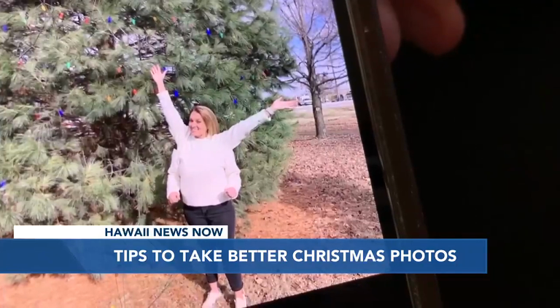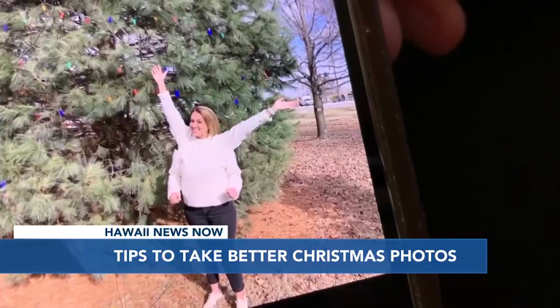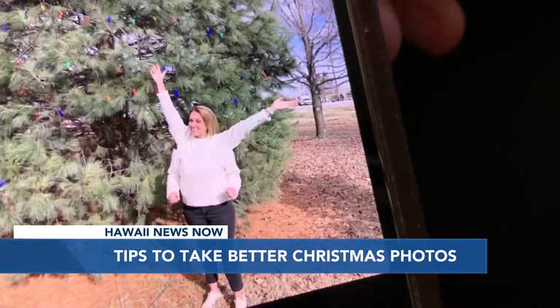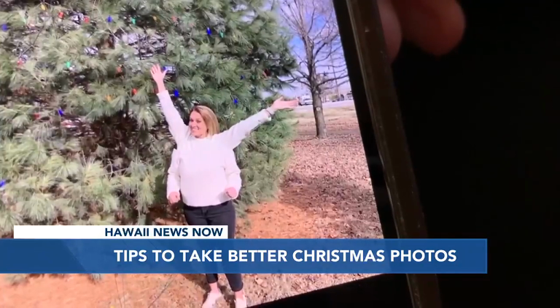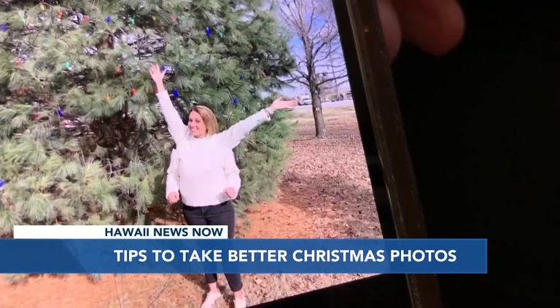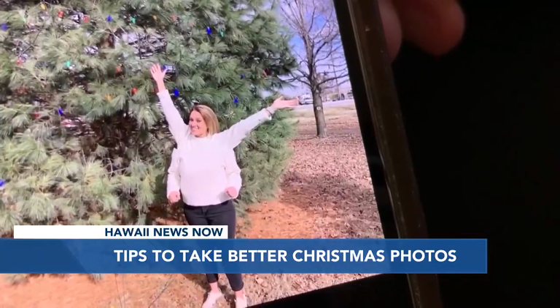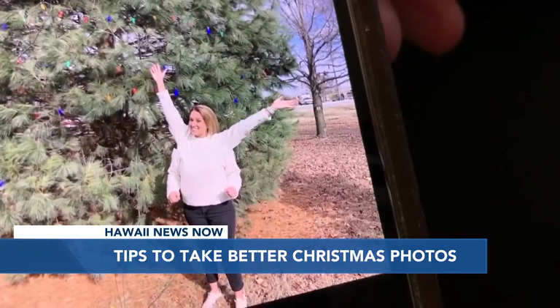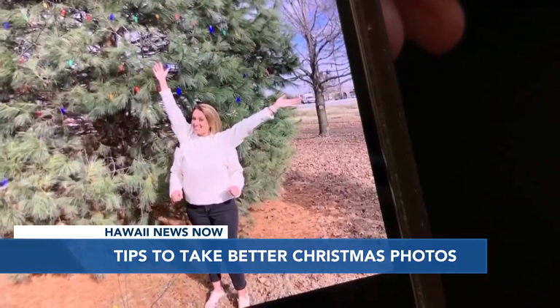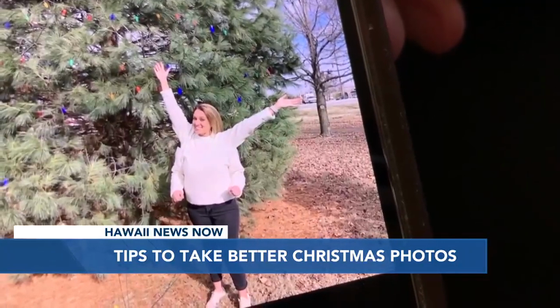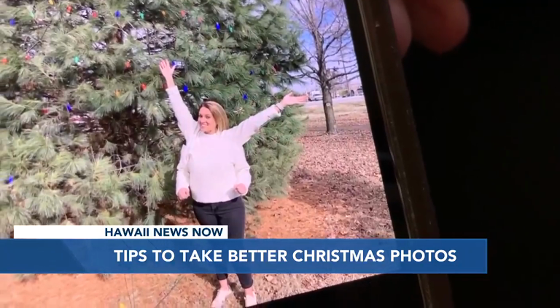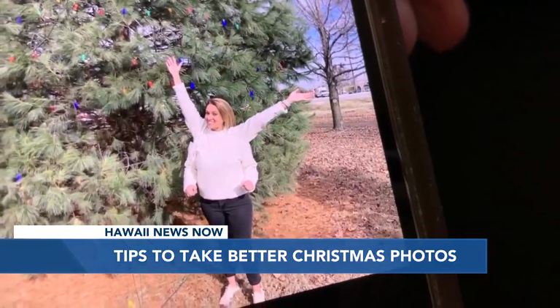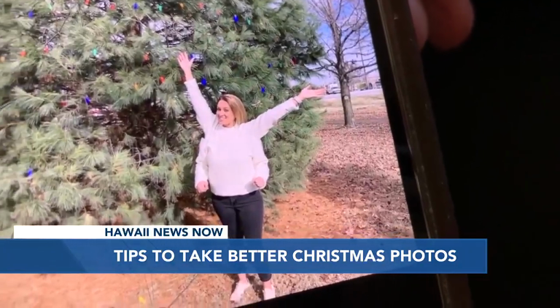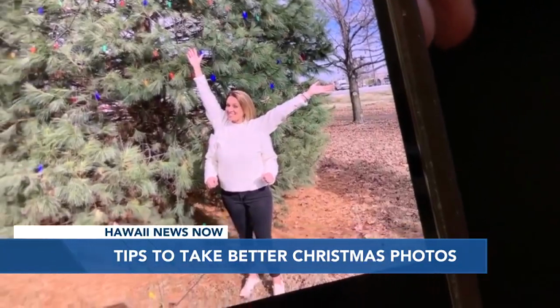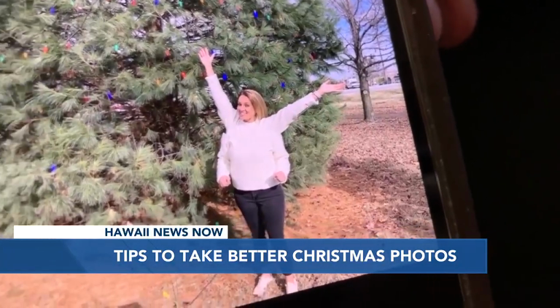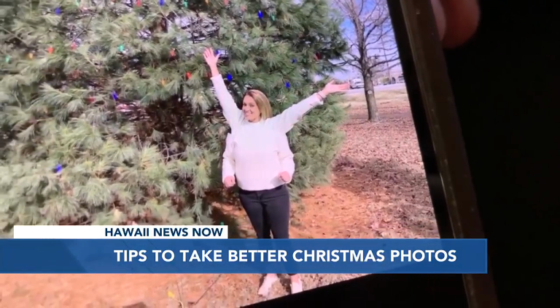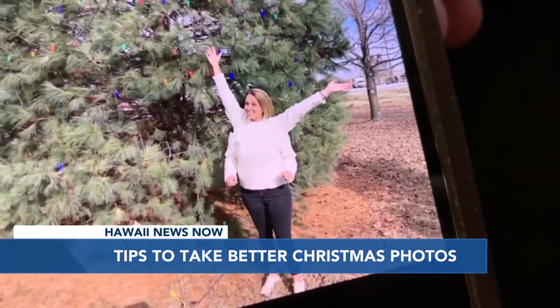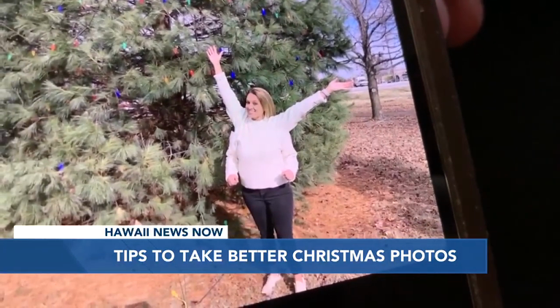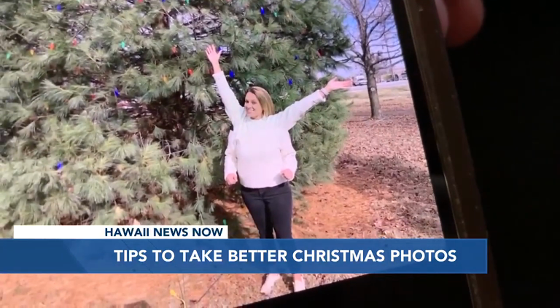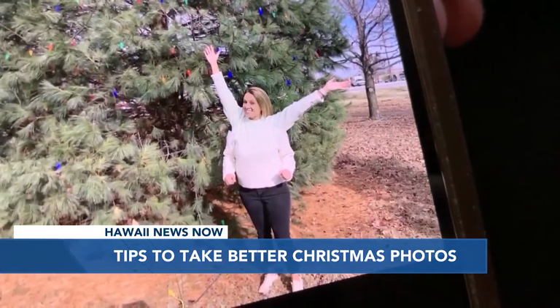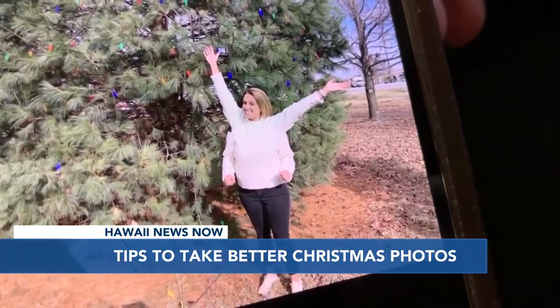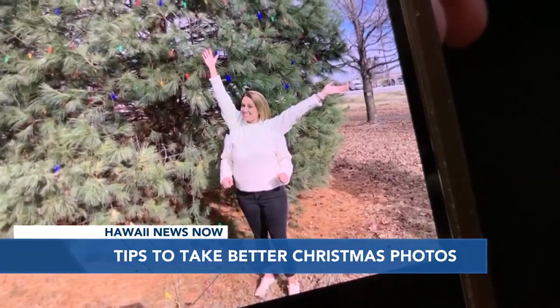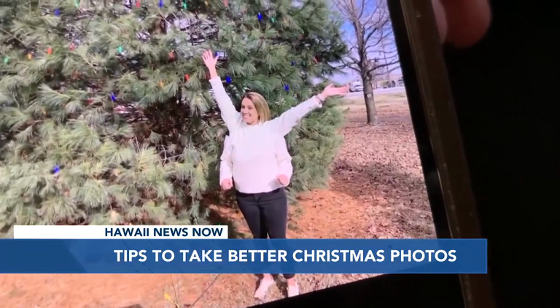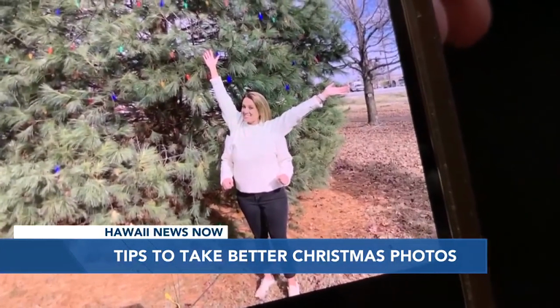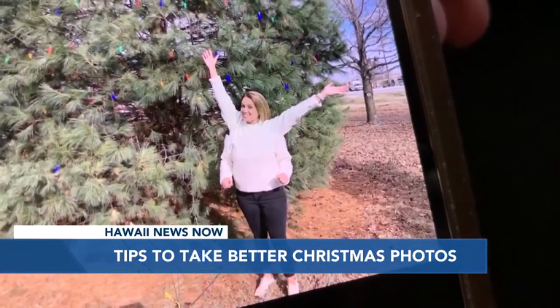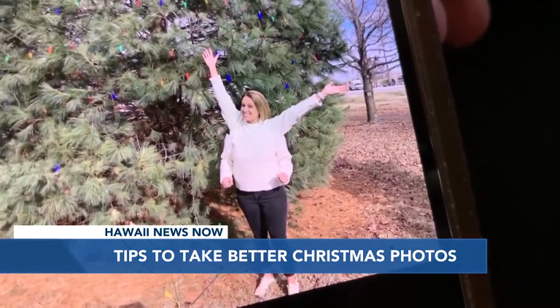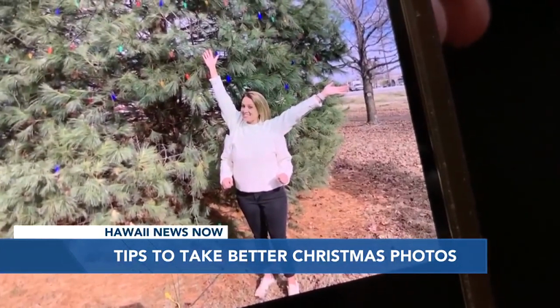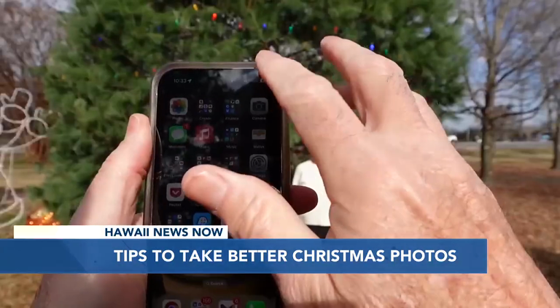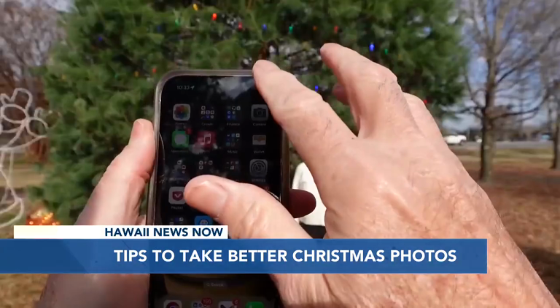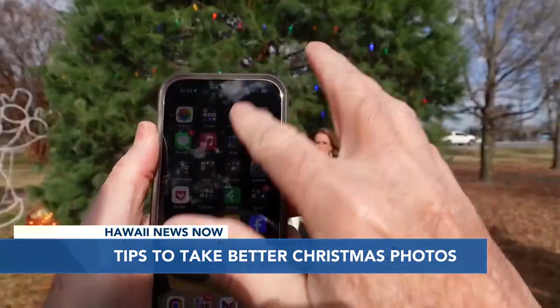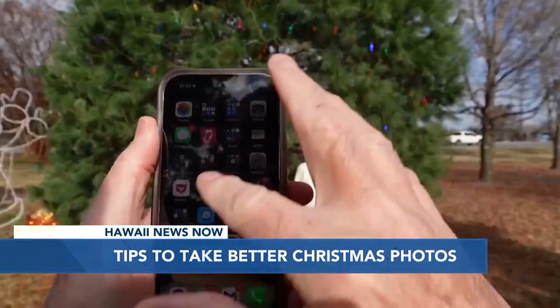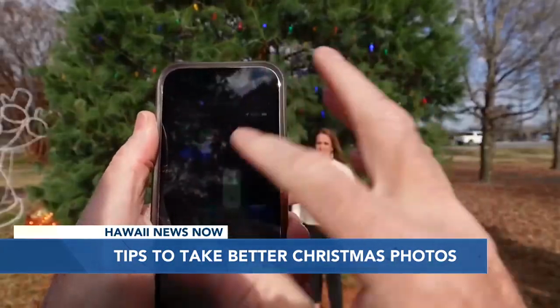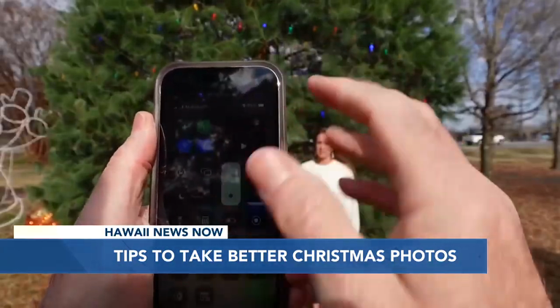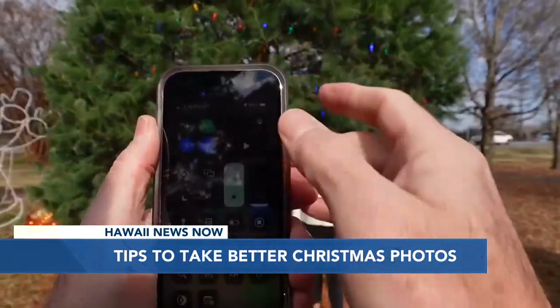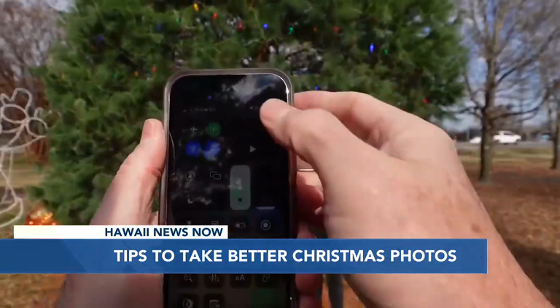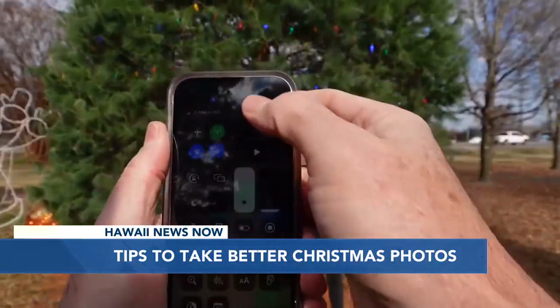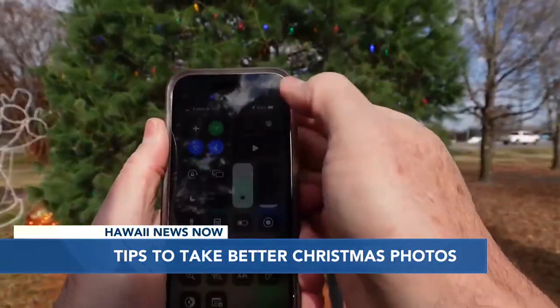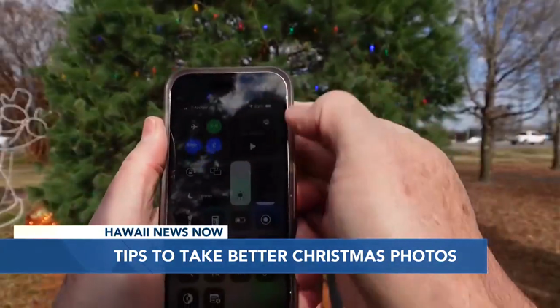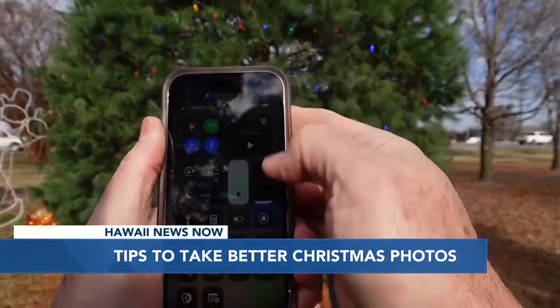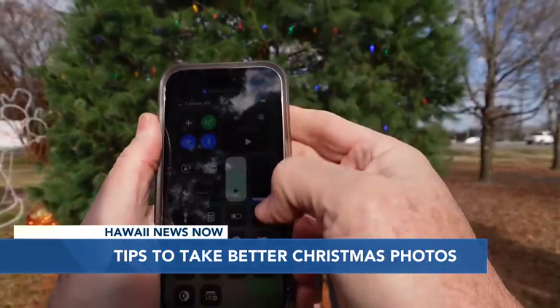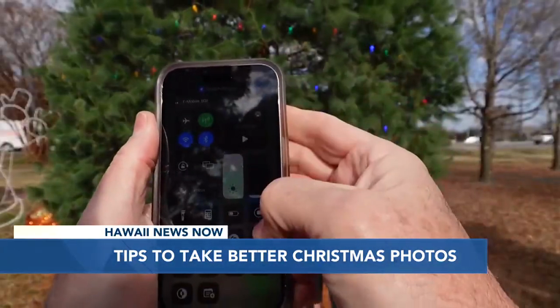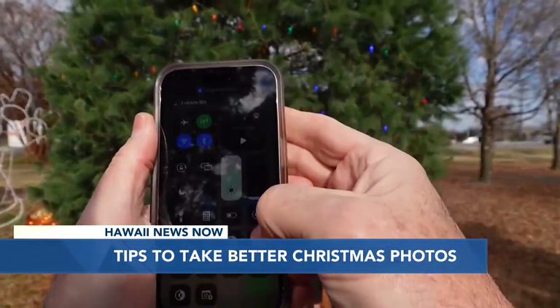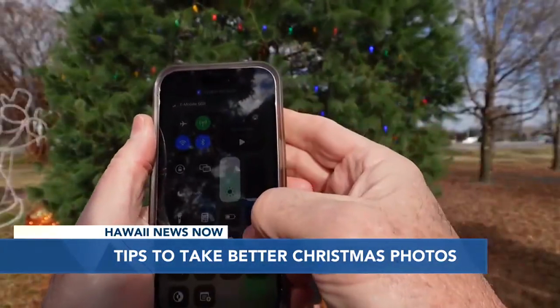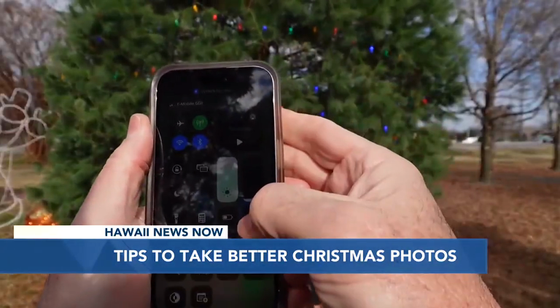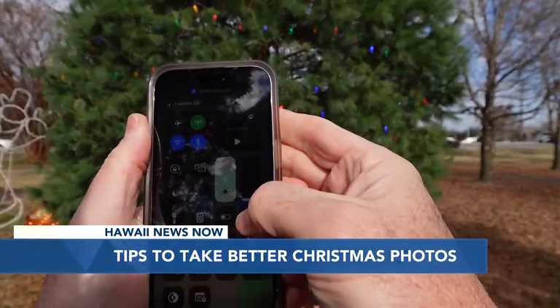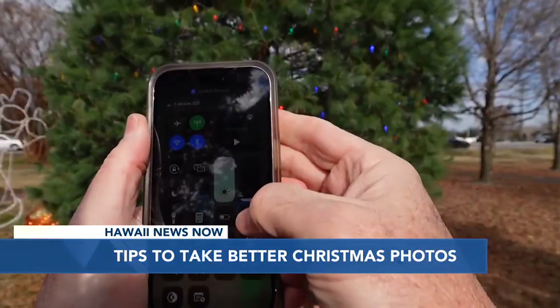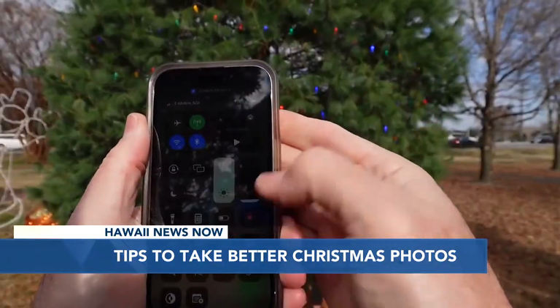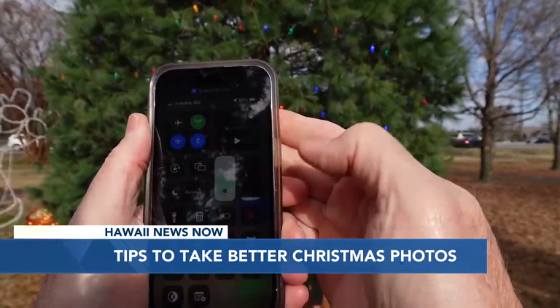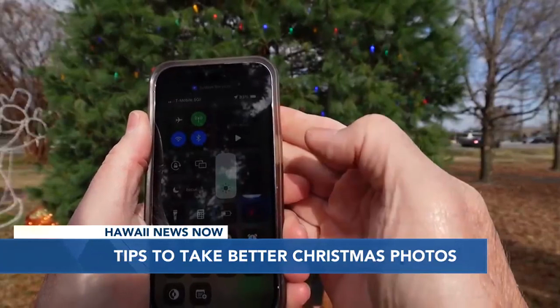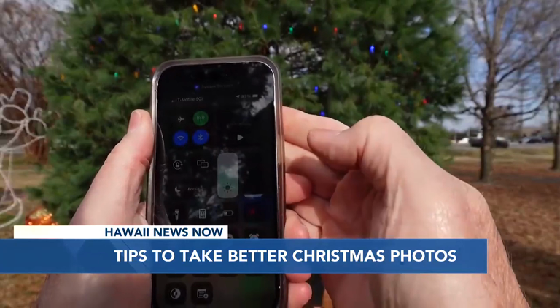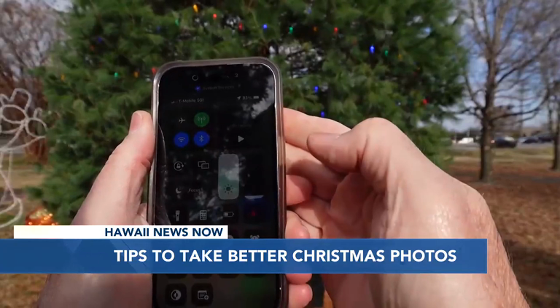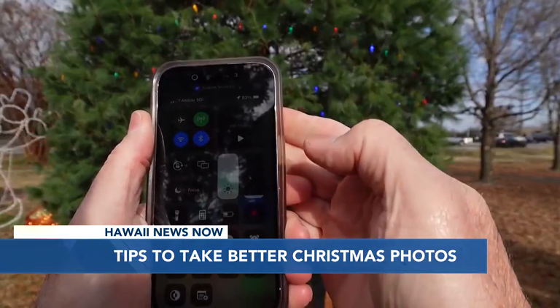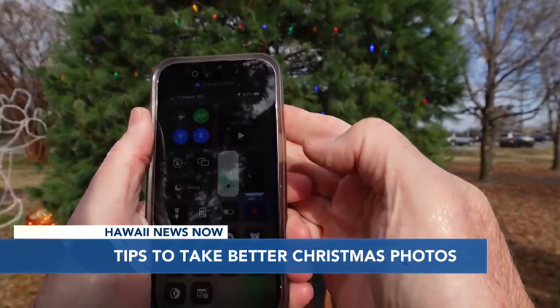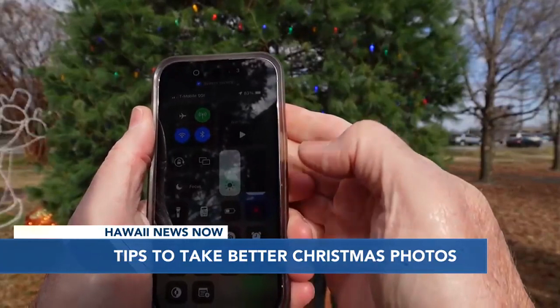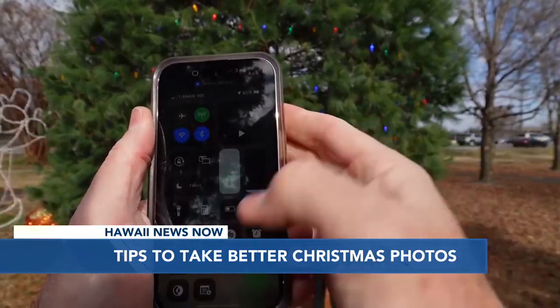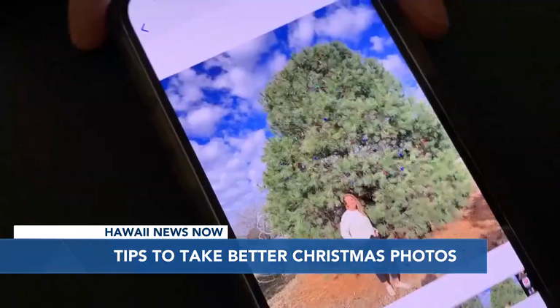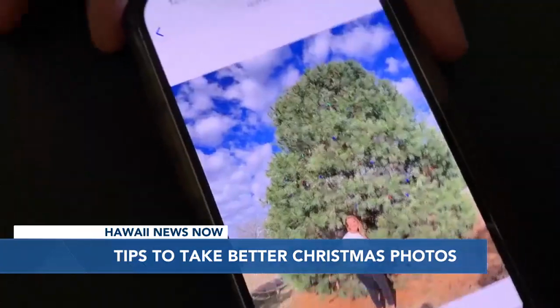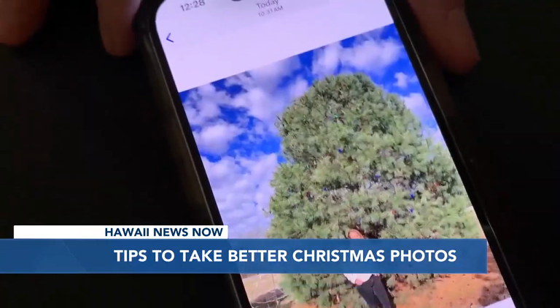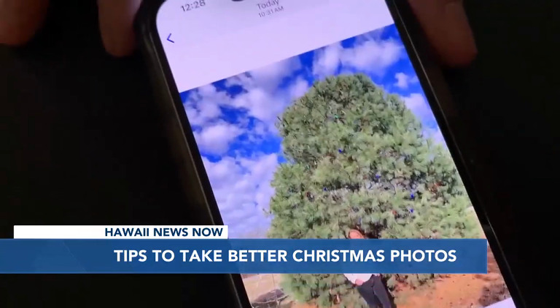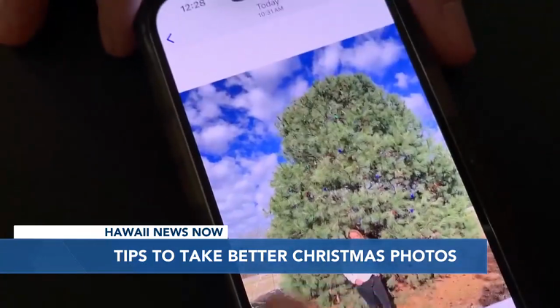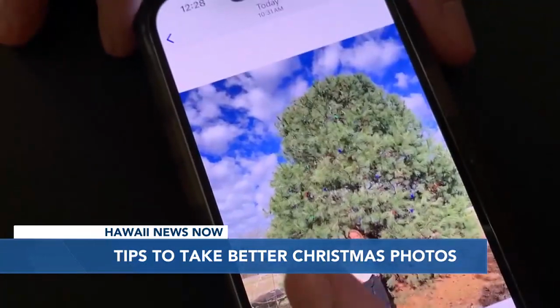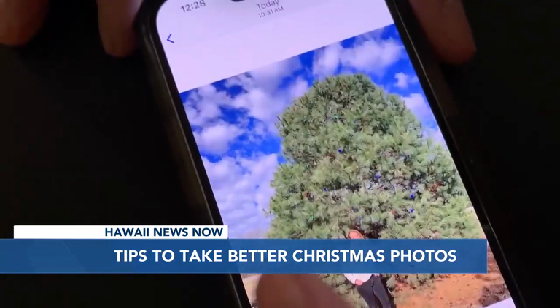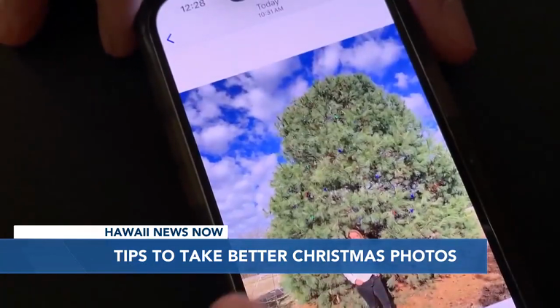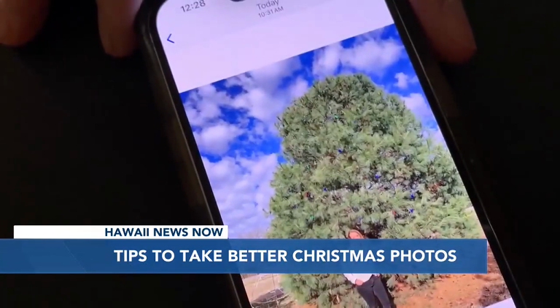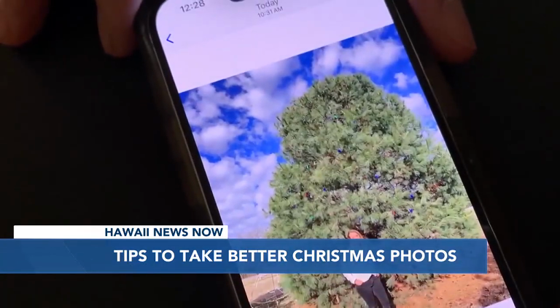If they don't hold still, you could end up with a photo like this — Jessica with four arms.